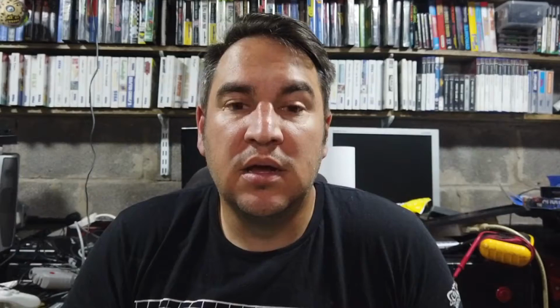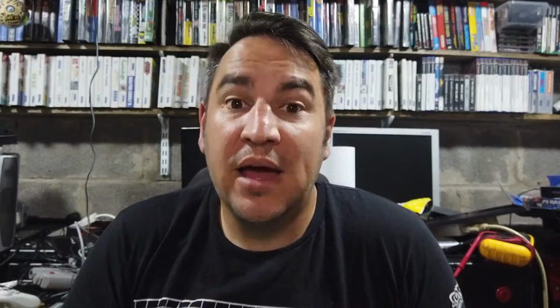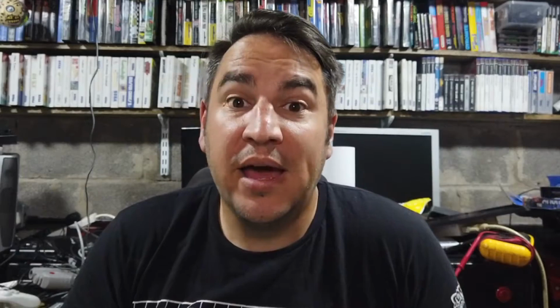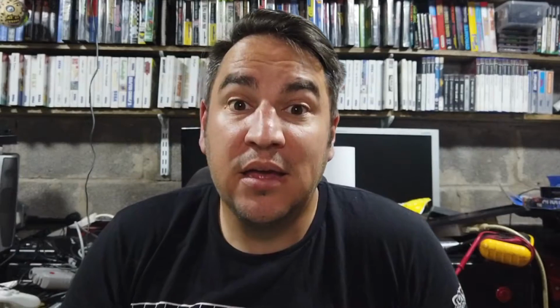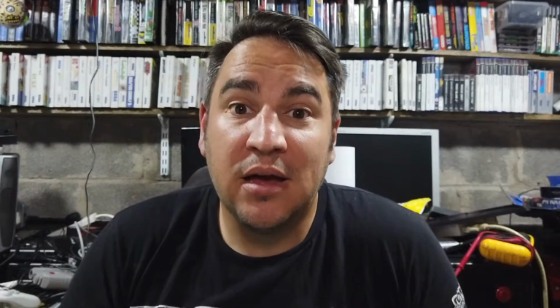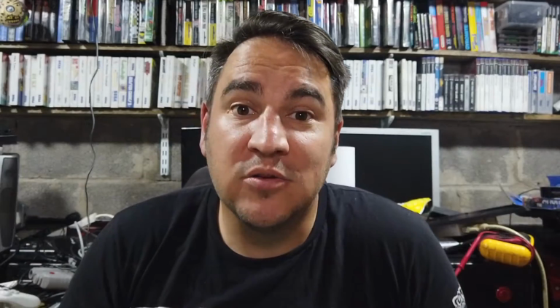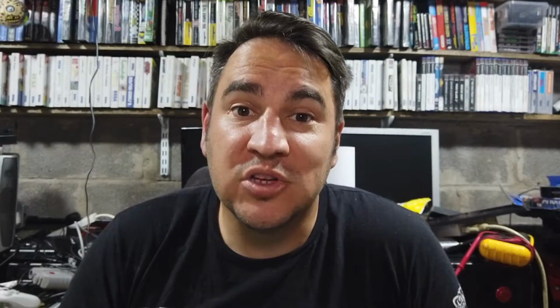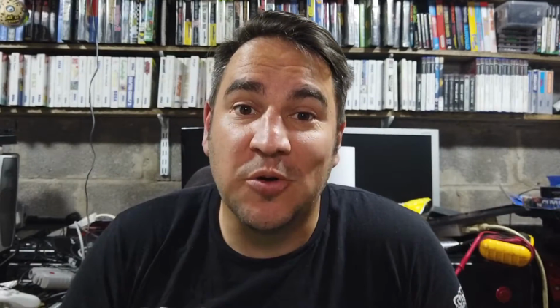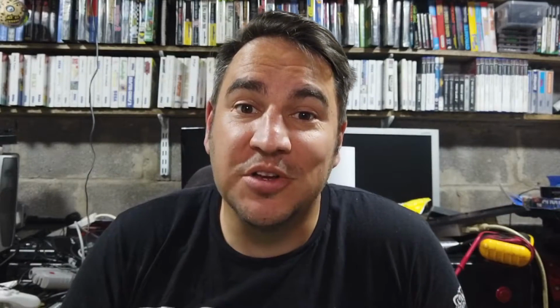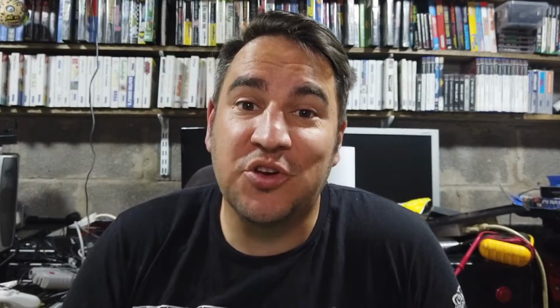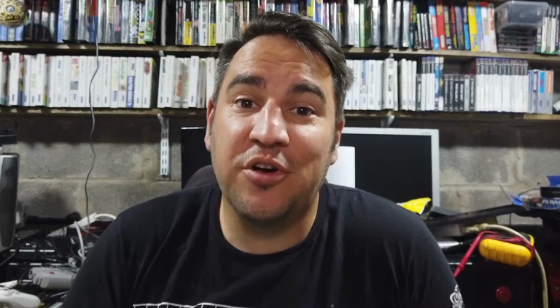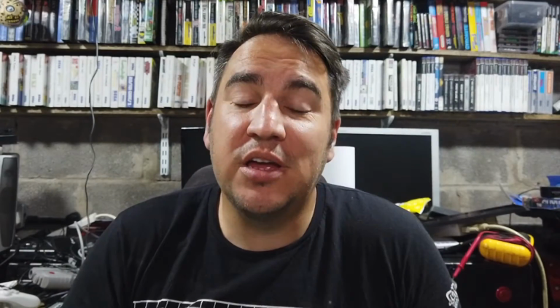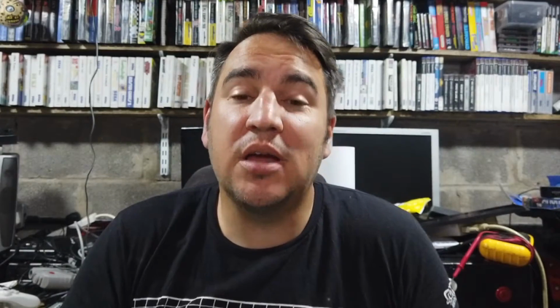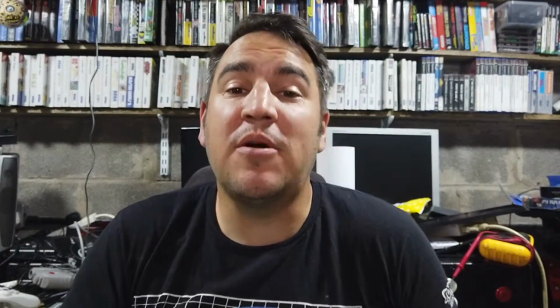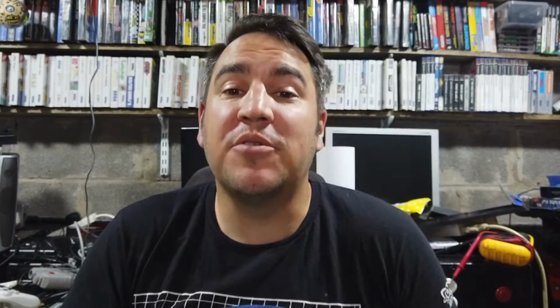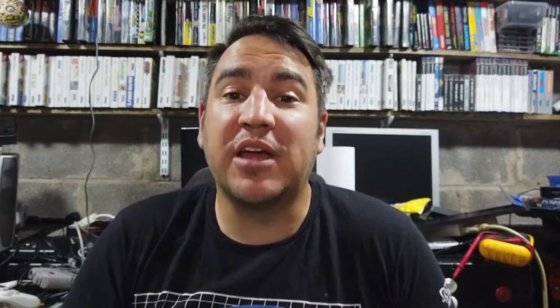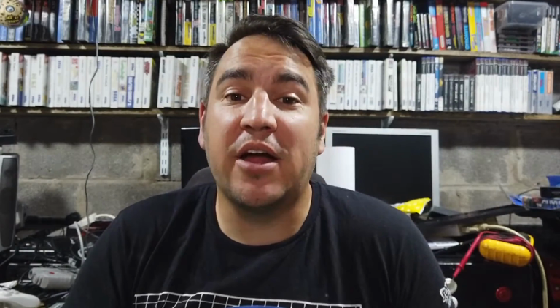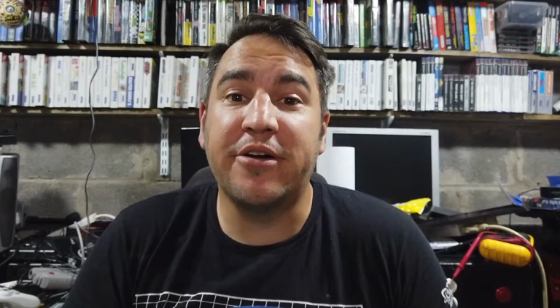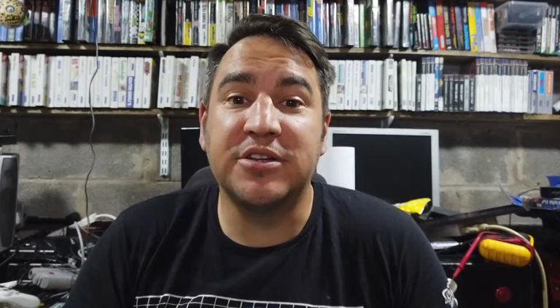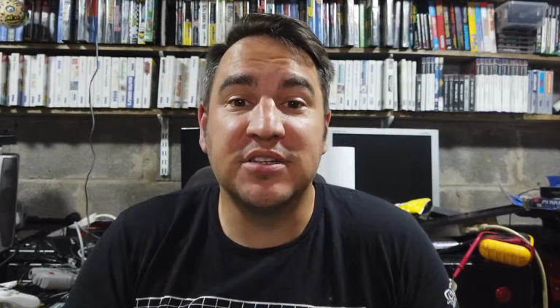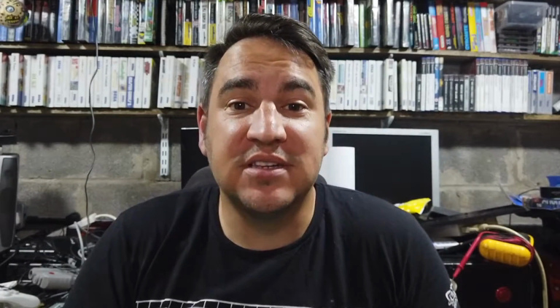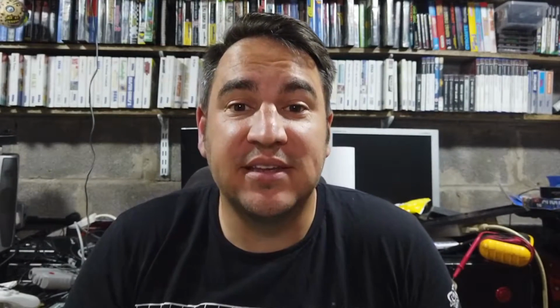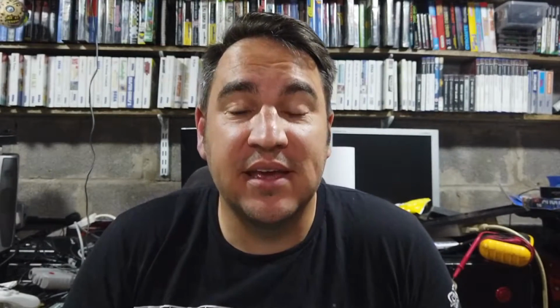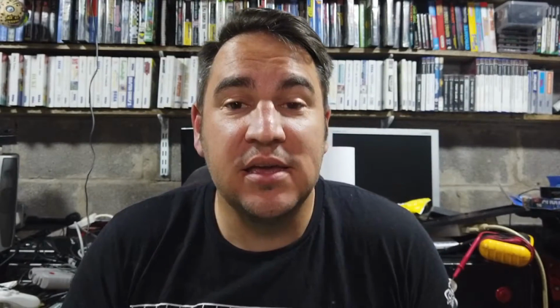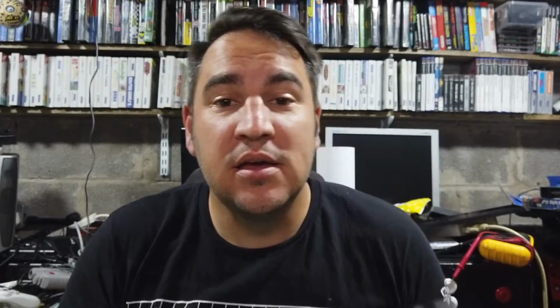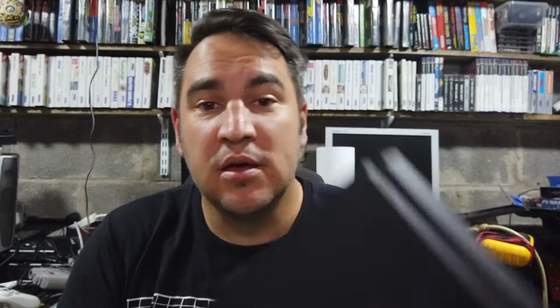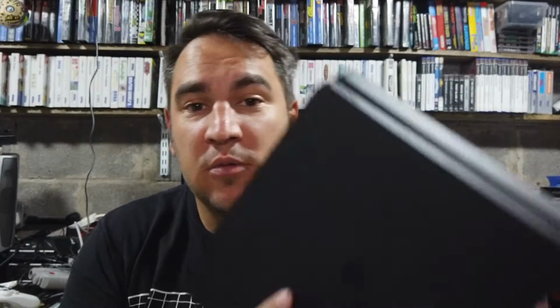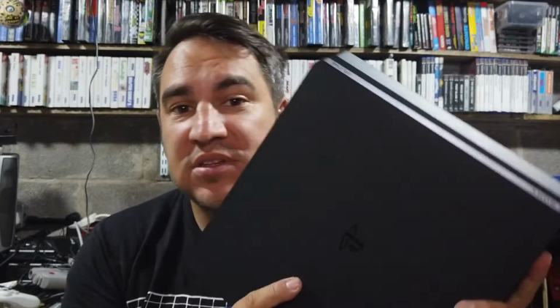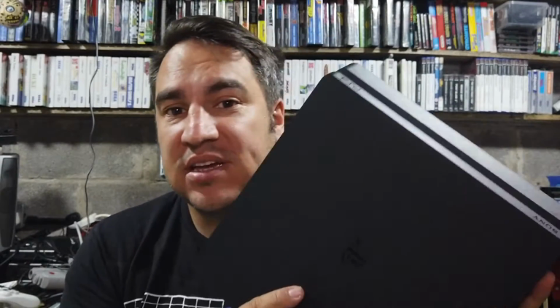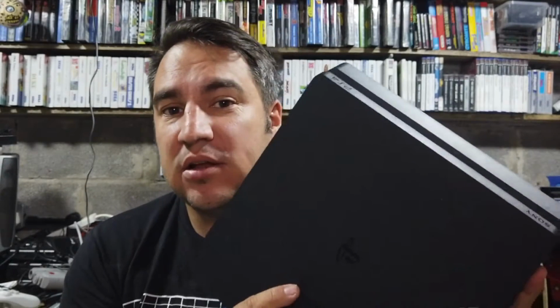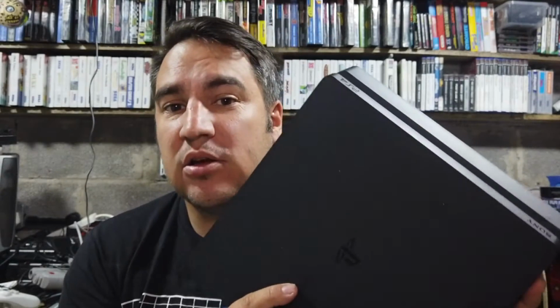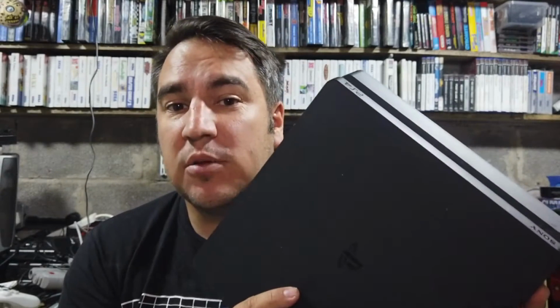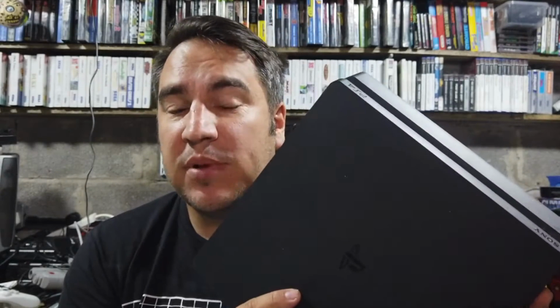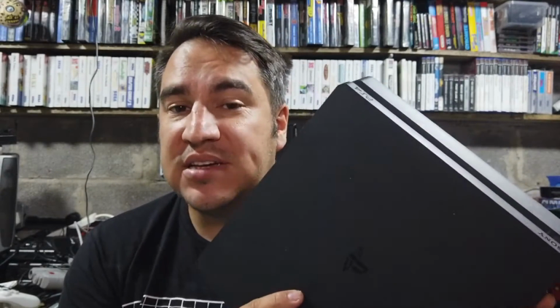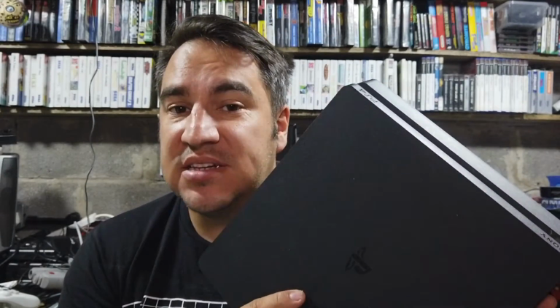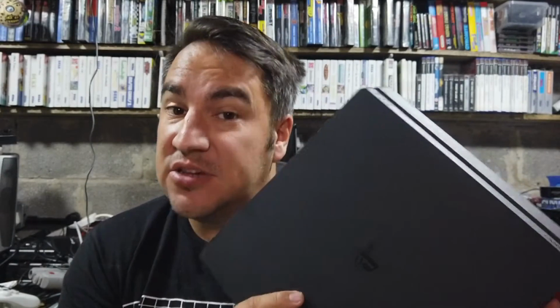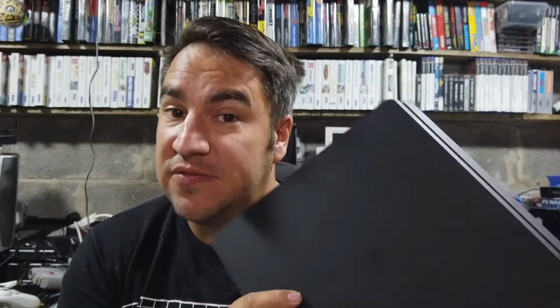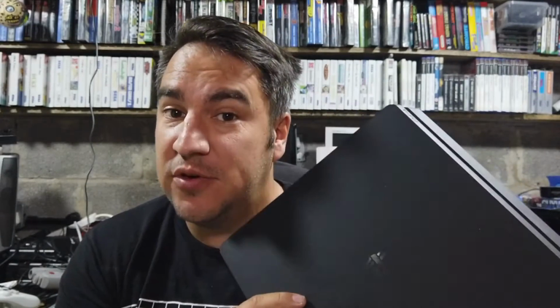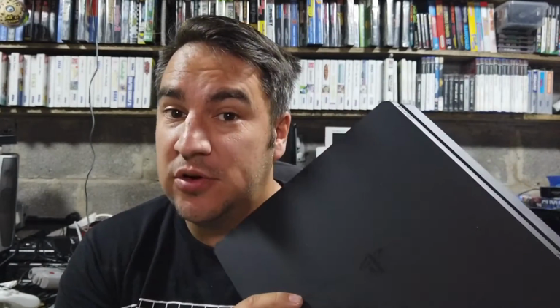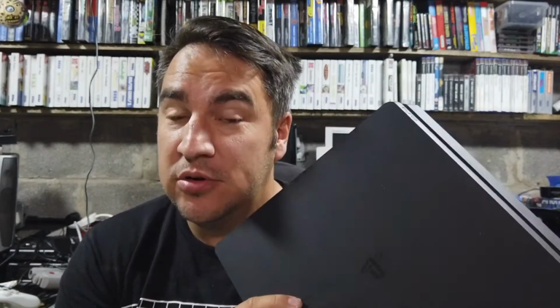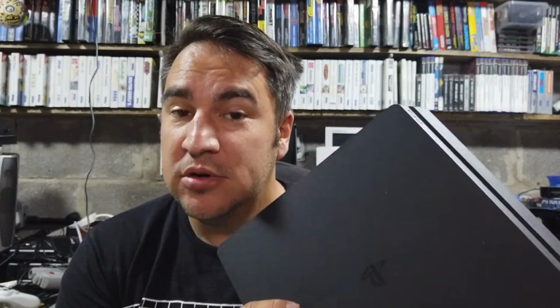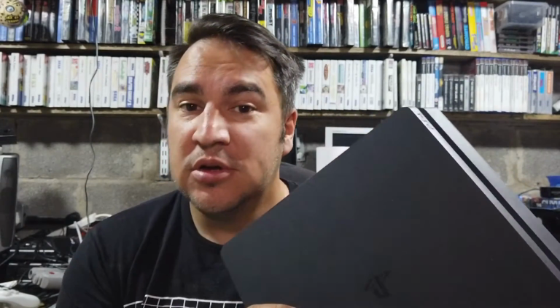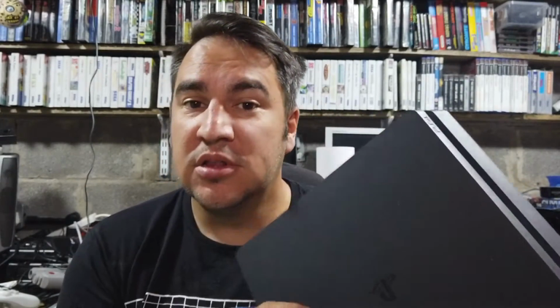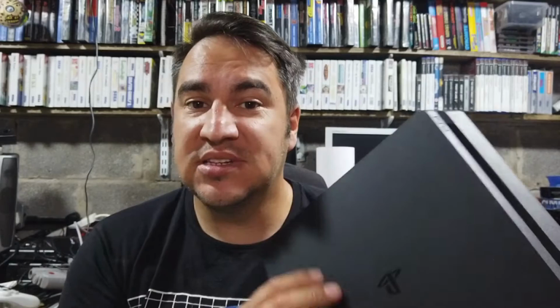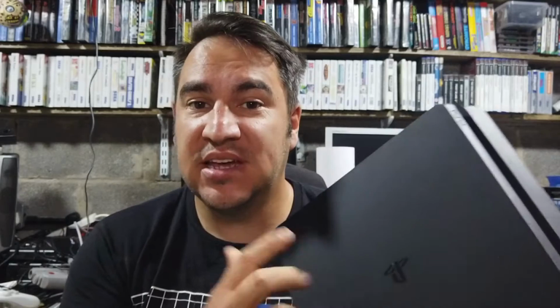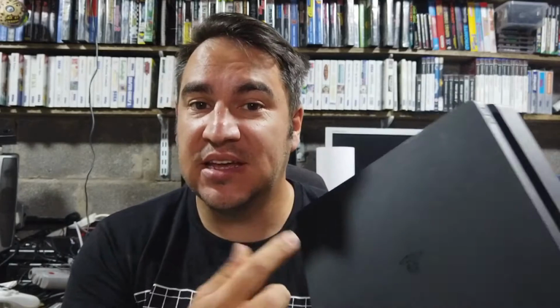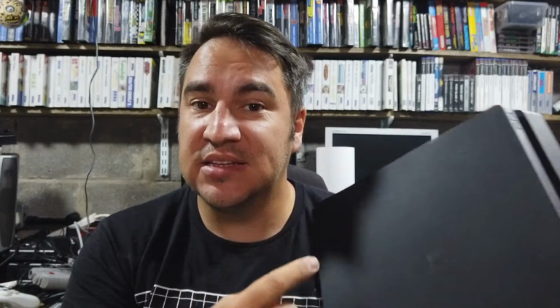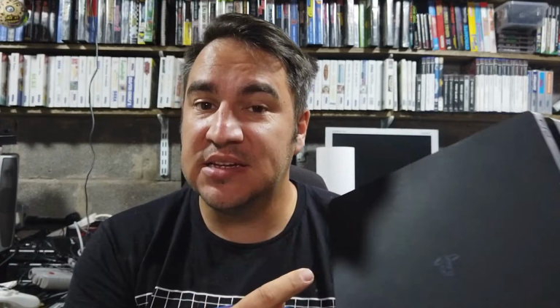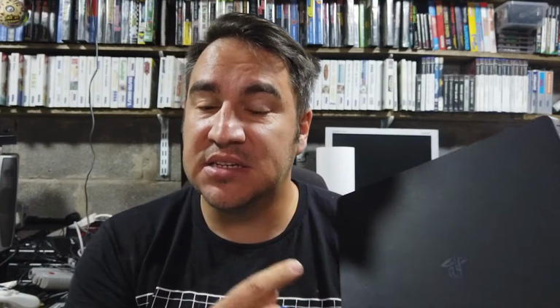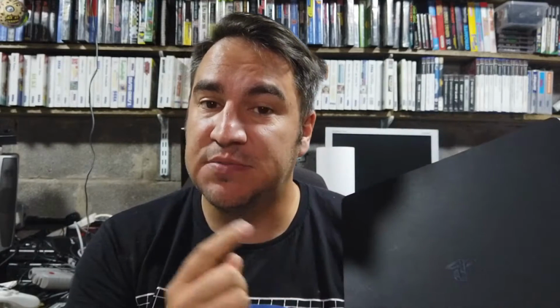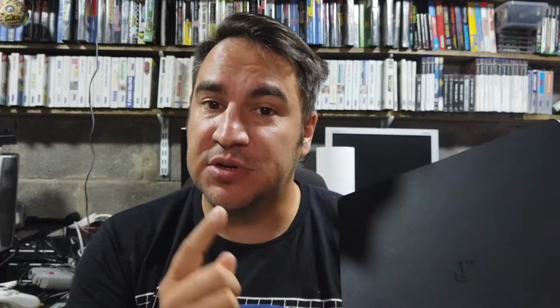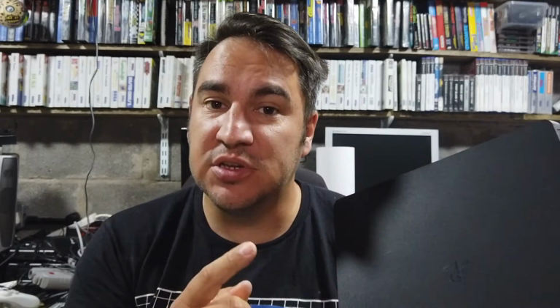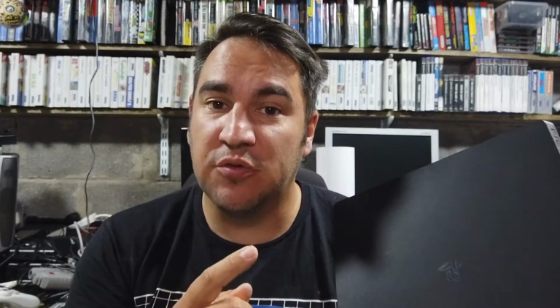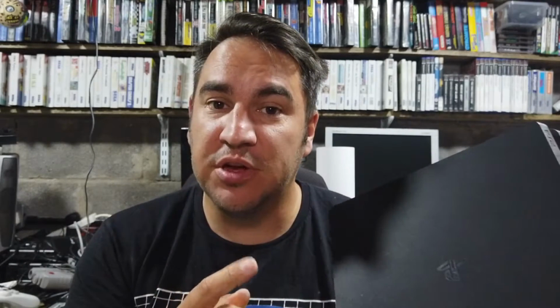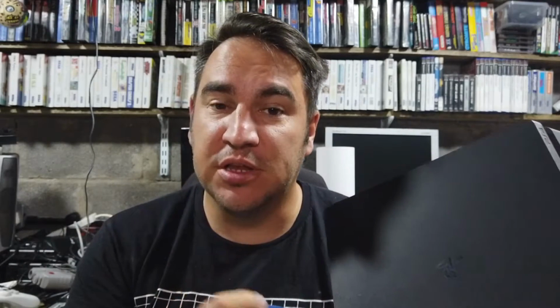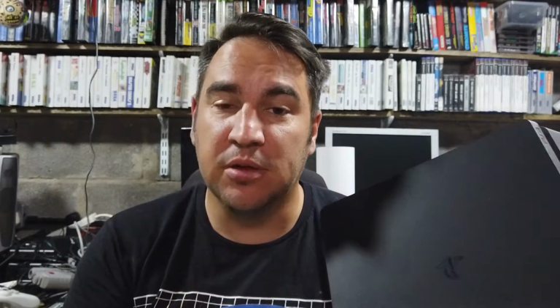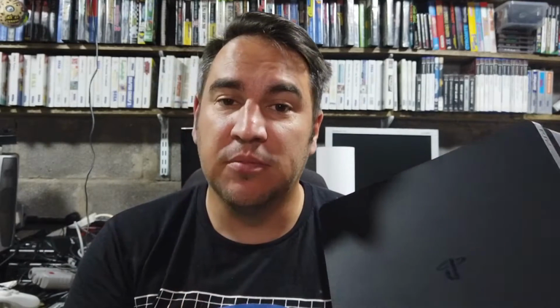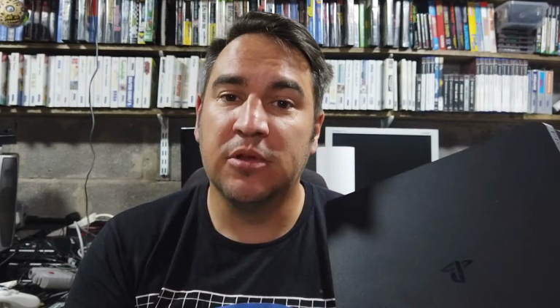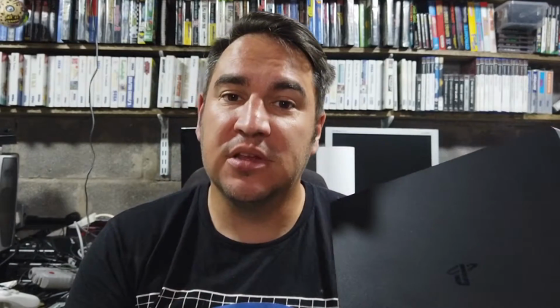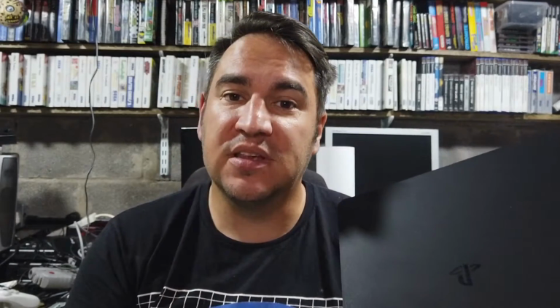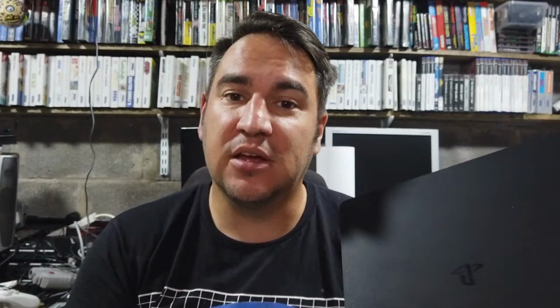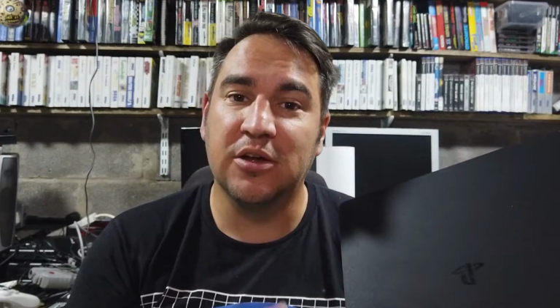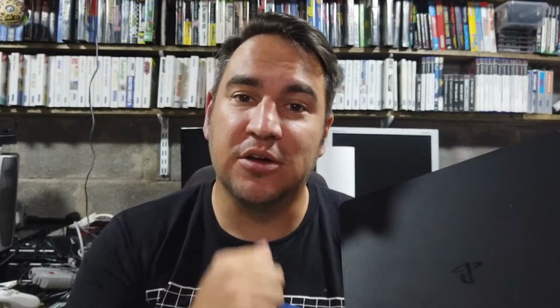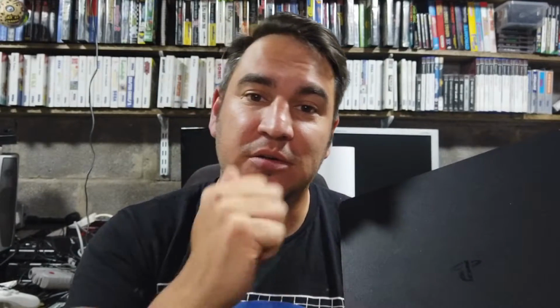Hey, how's it going? It's Craig. I'm out in a garage and today we're taking a look at a PlayStation 4 that's taking discs but it's not reading them. Let's take a look.